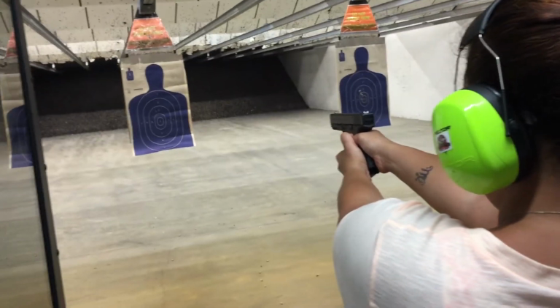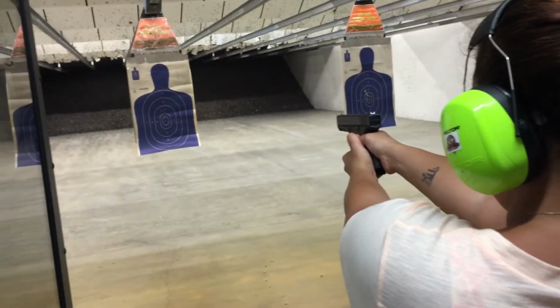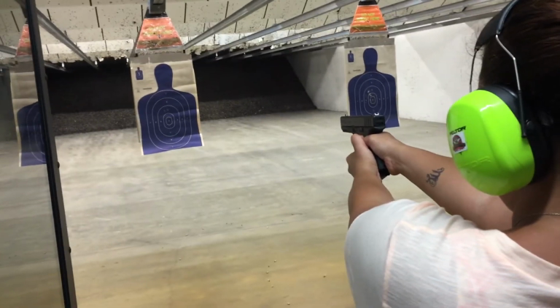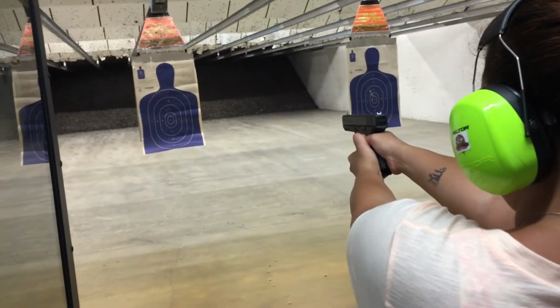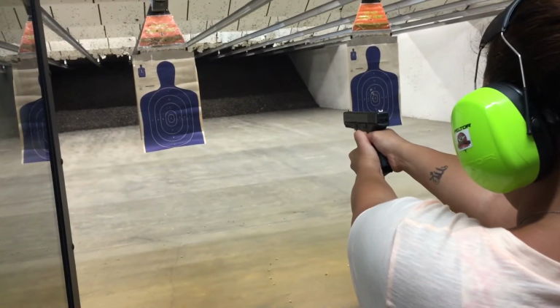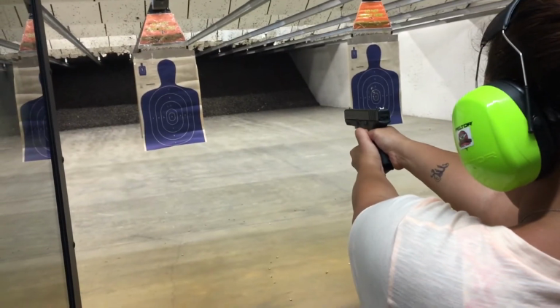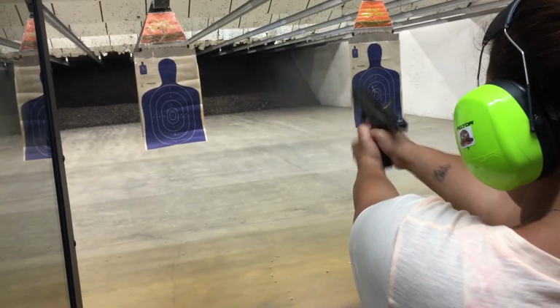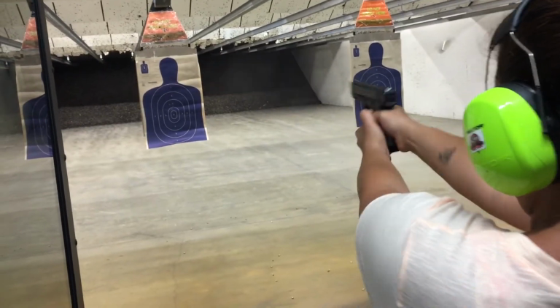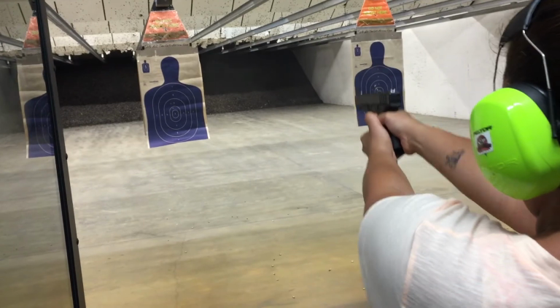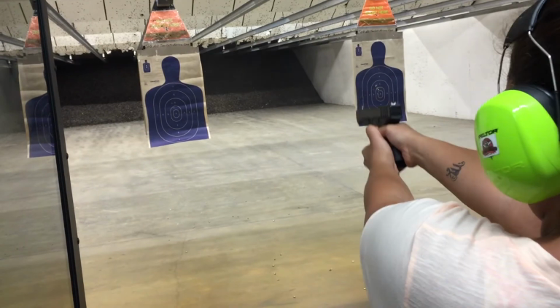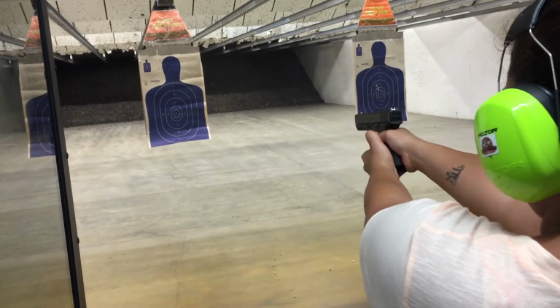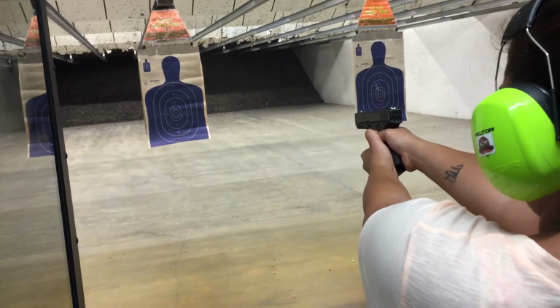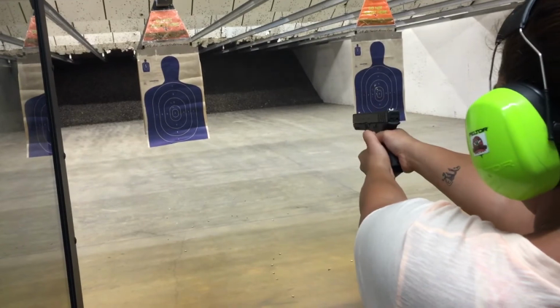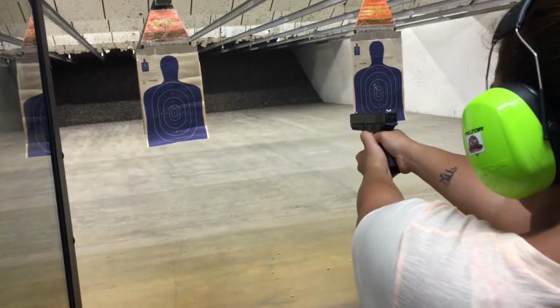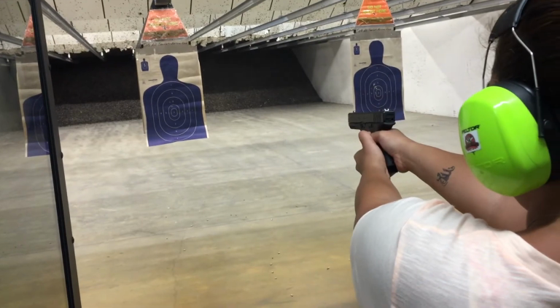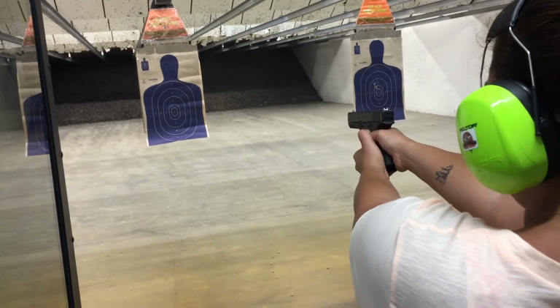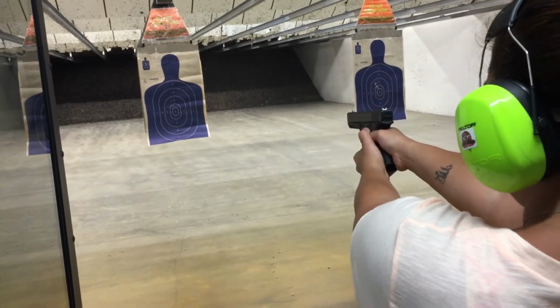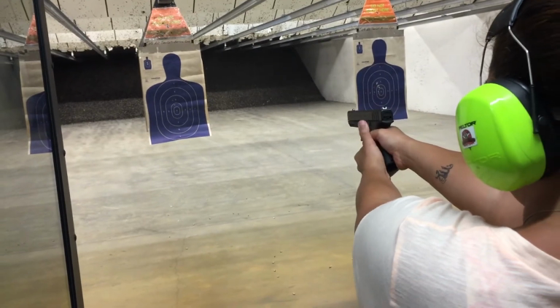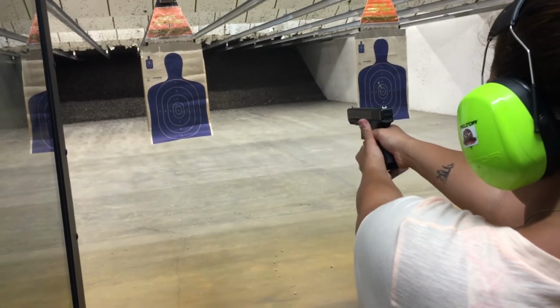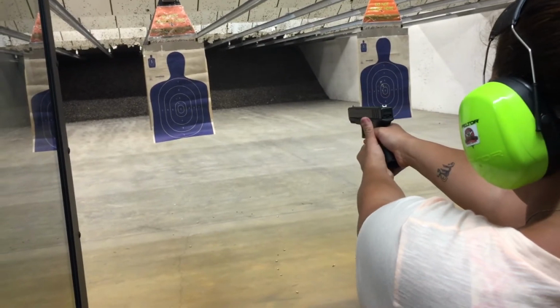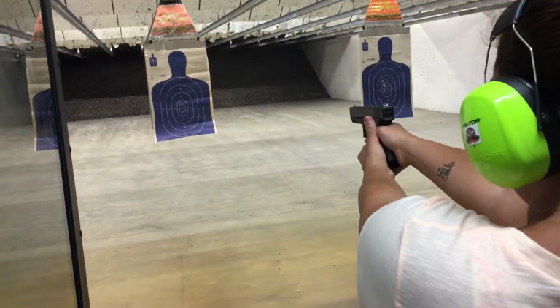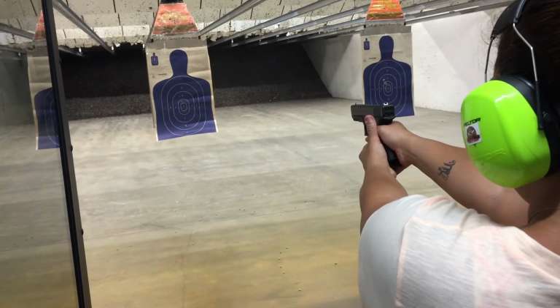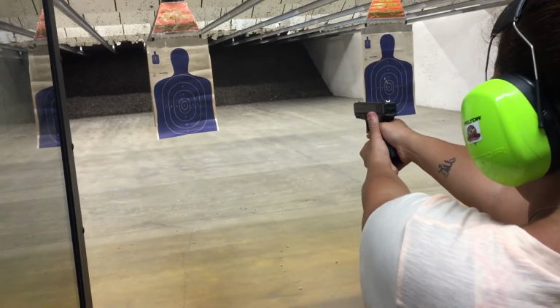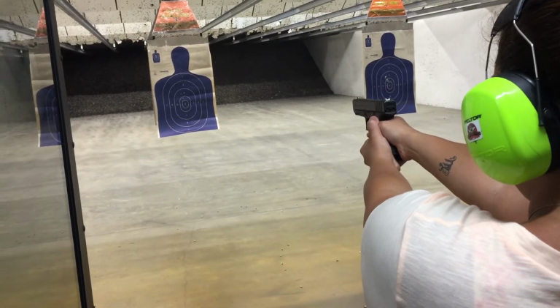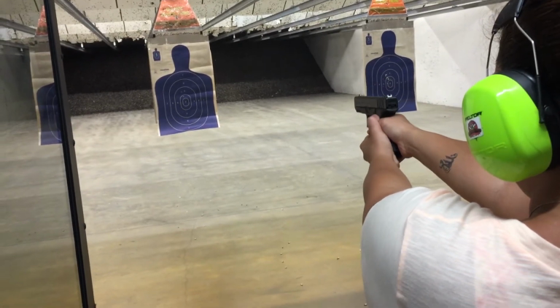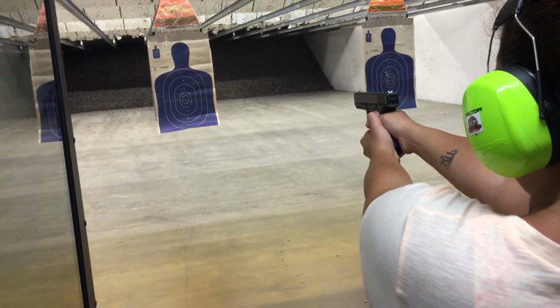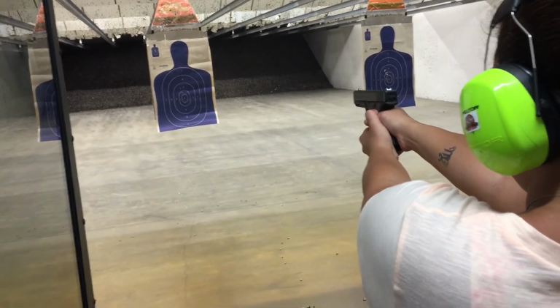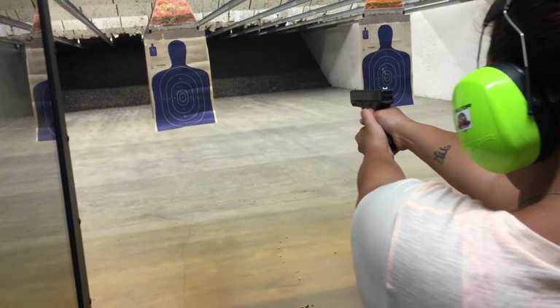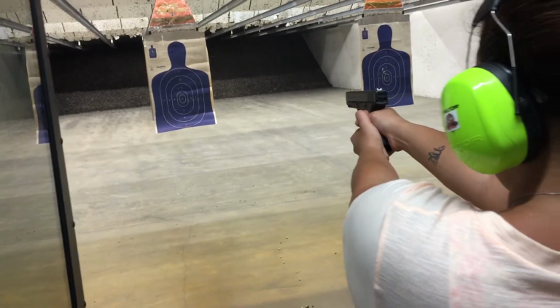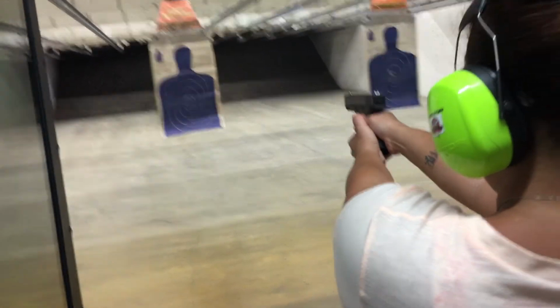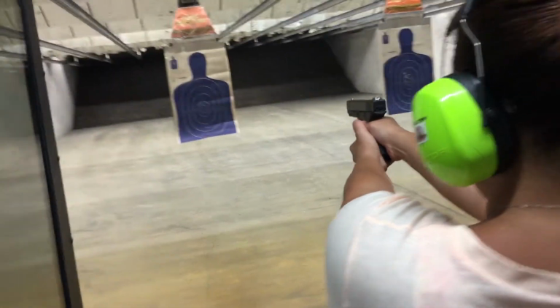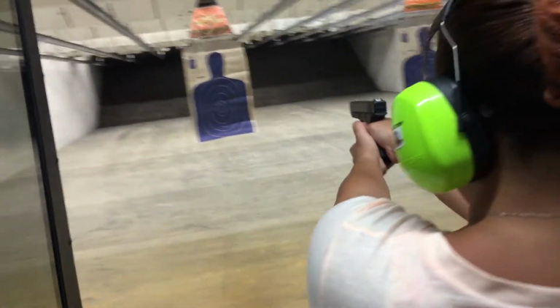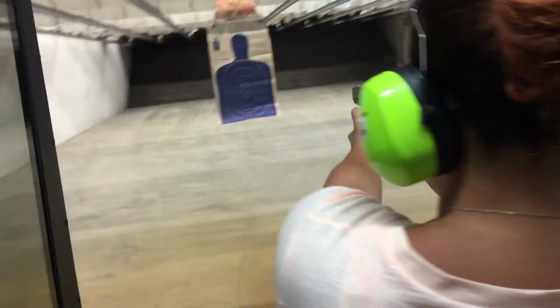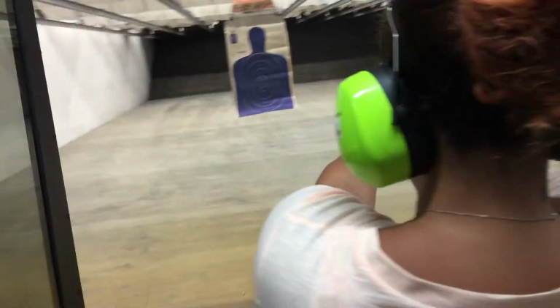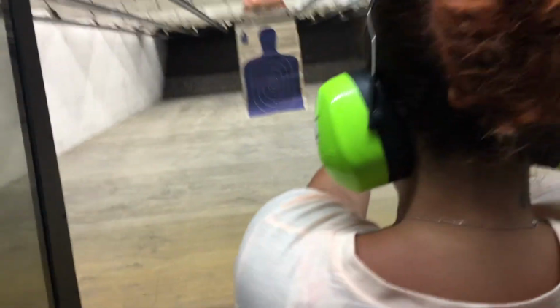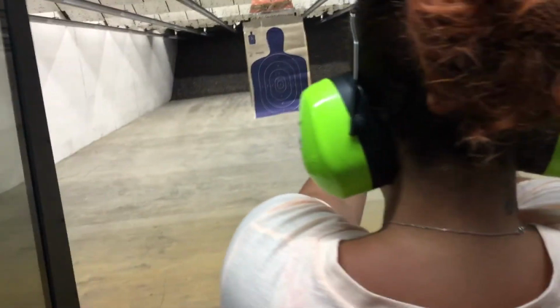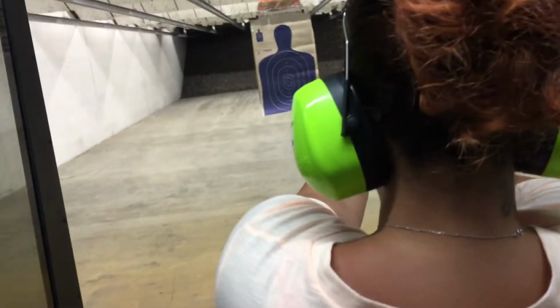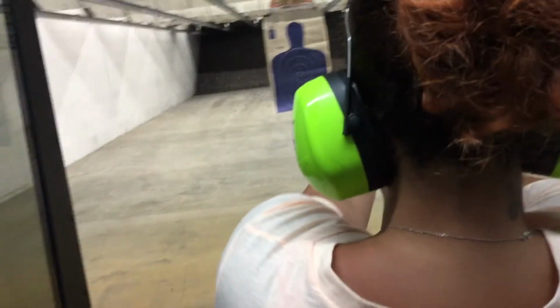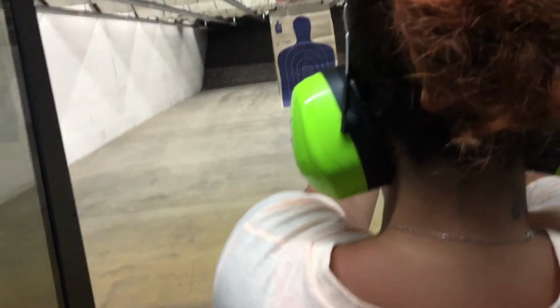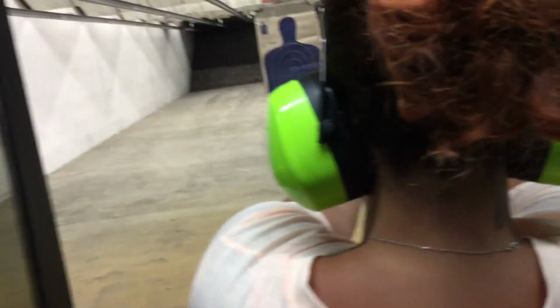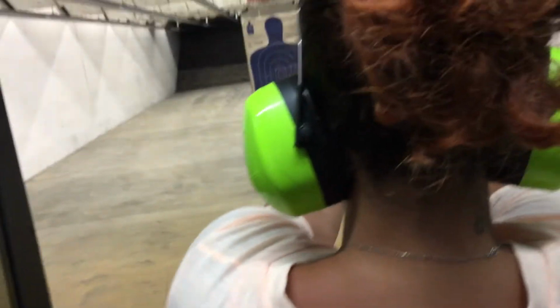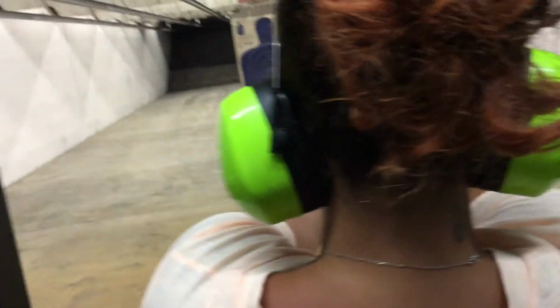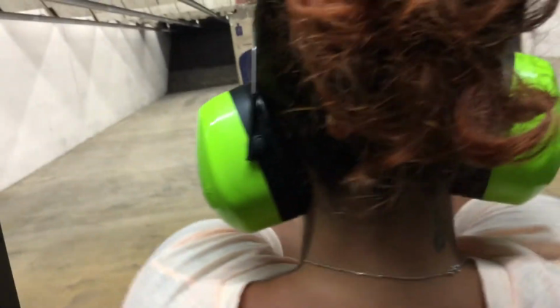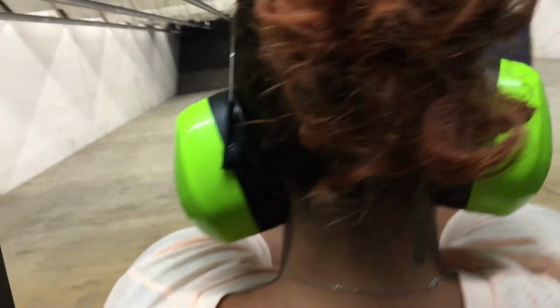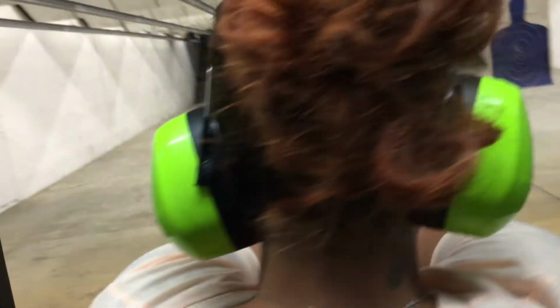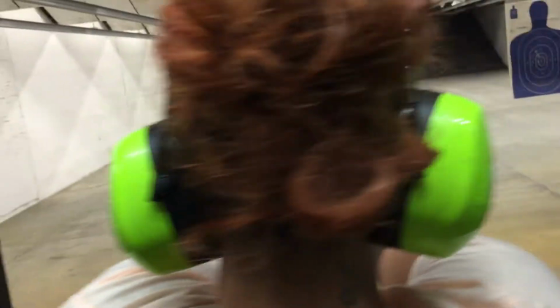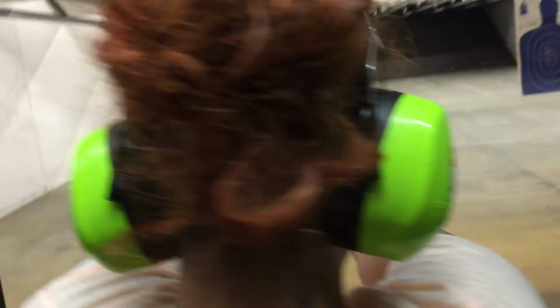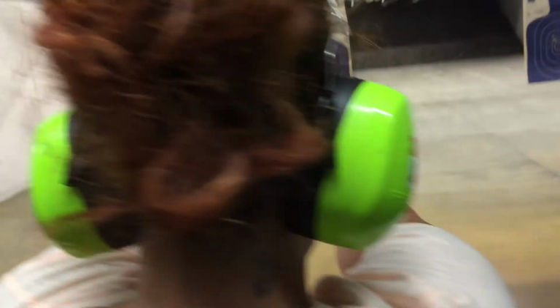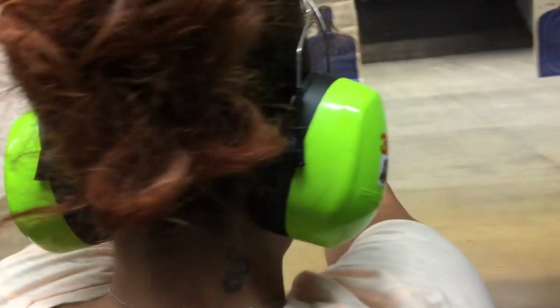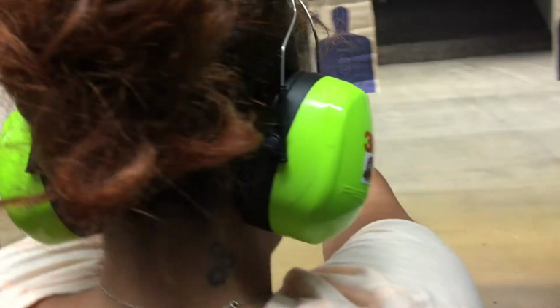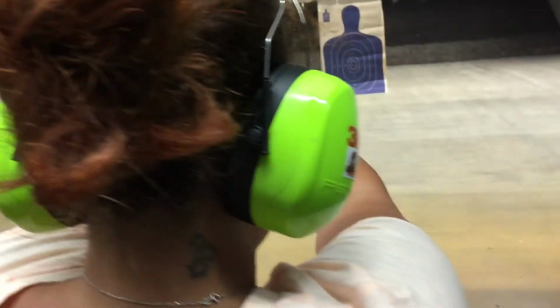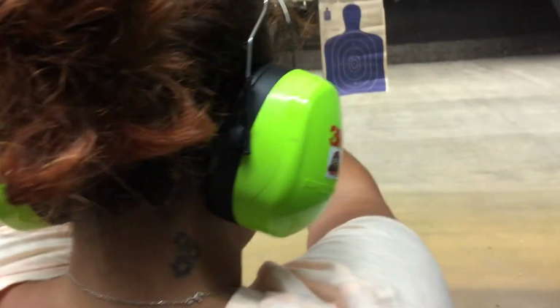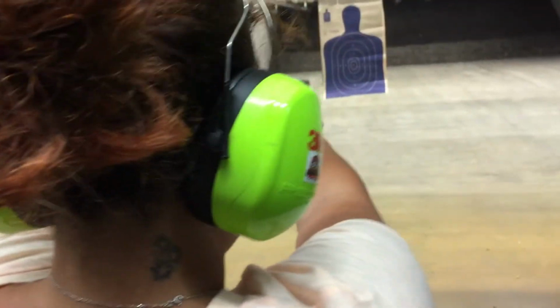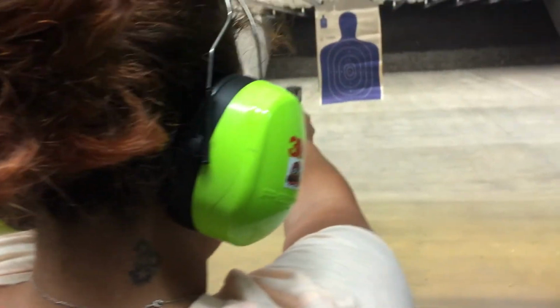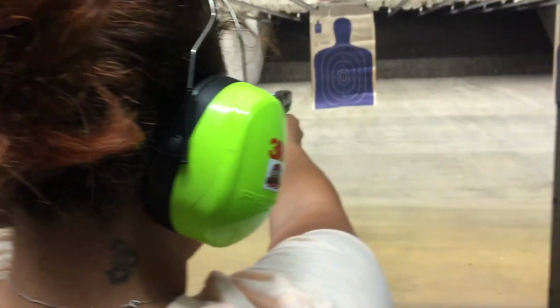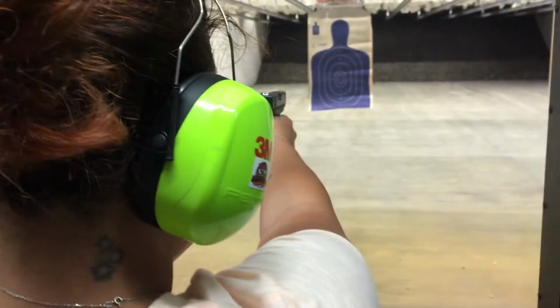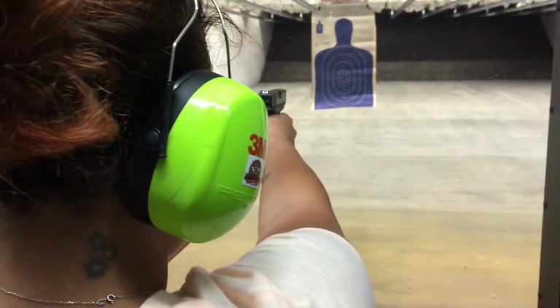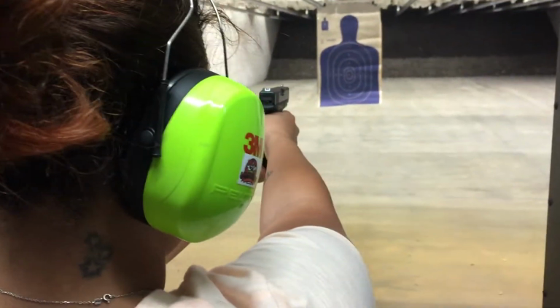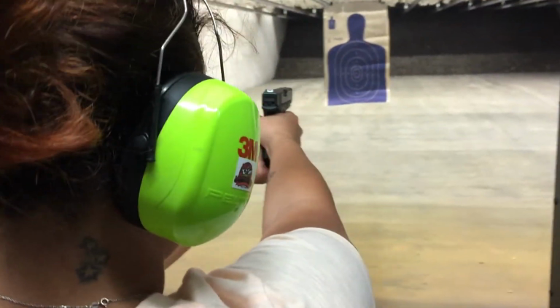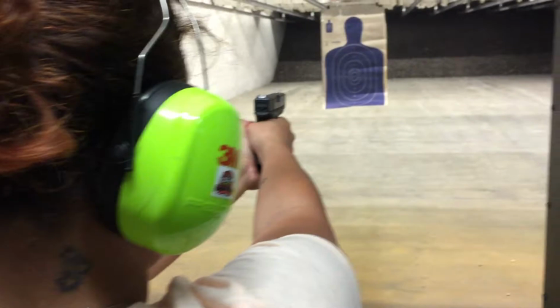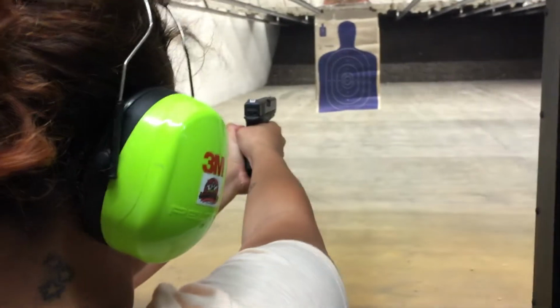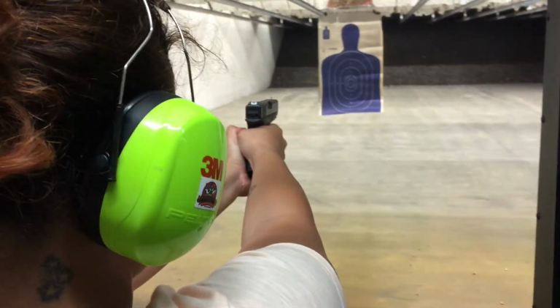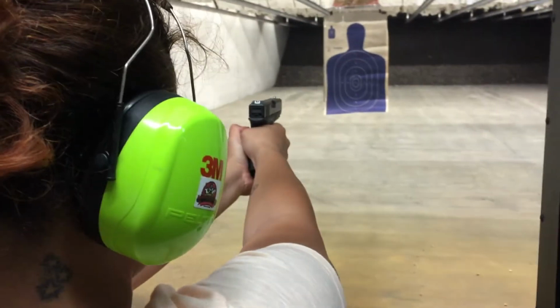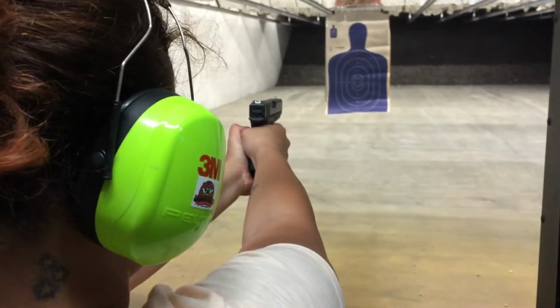So it cuts your fingers — it cuts the other fingers just like that. That's how you're going to hold it up, okay.